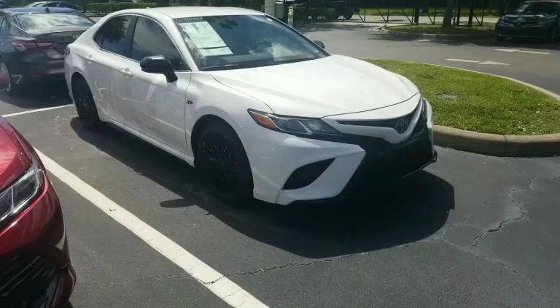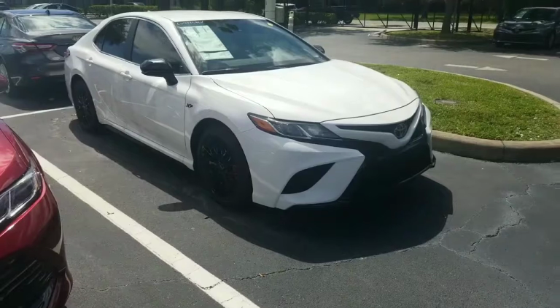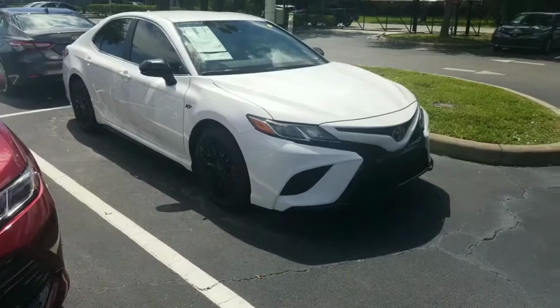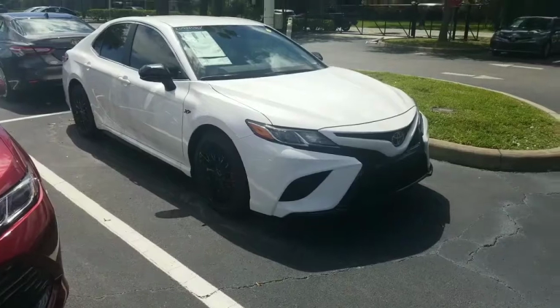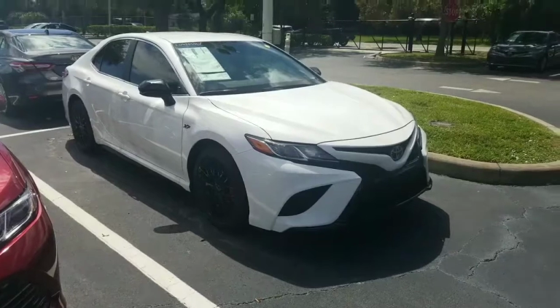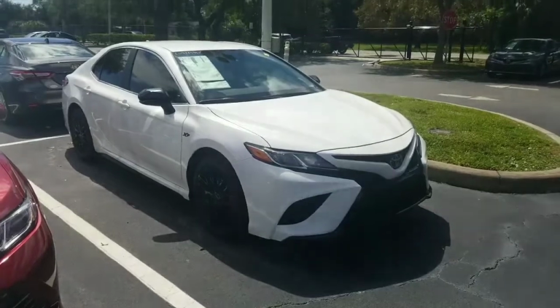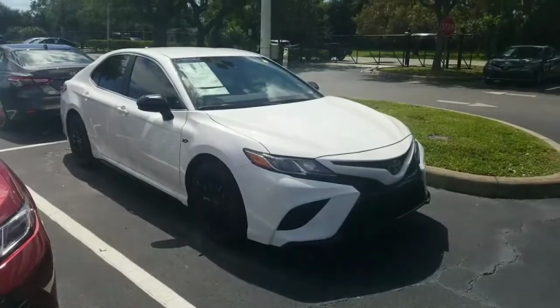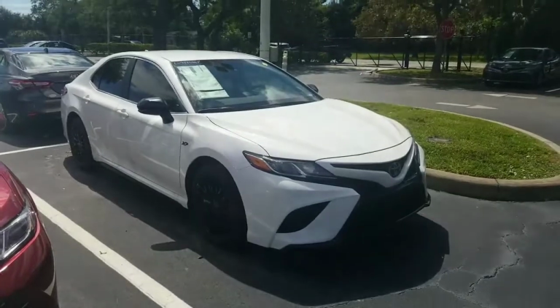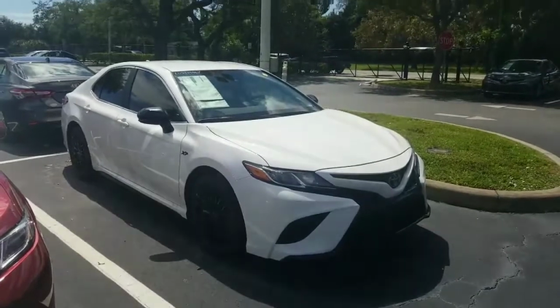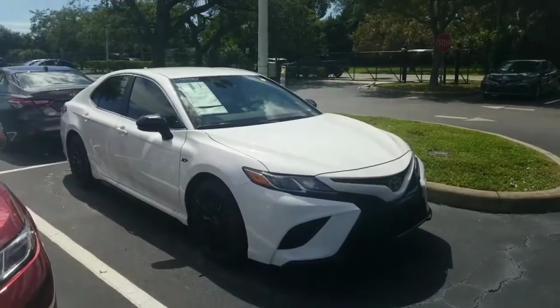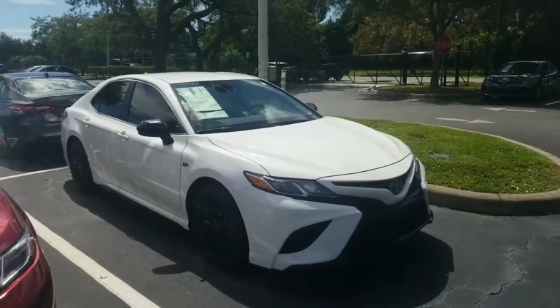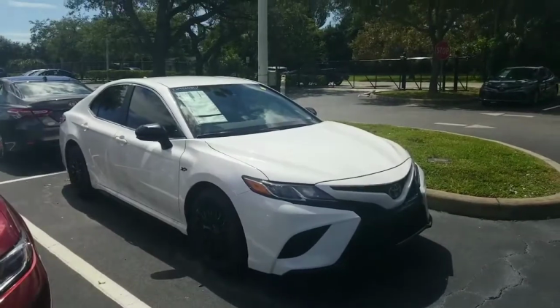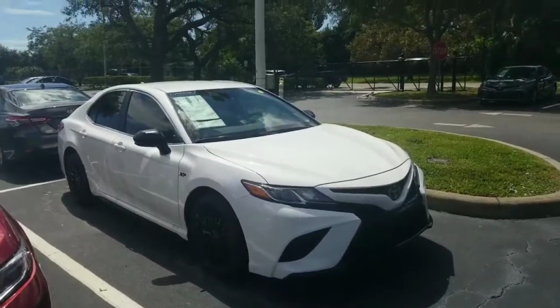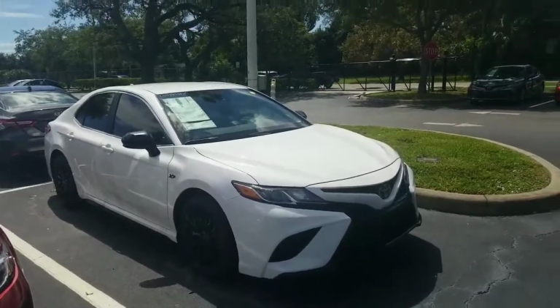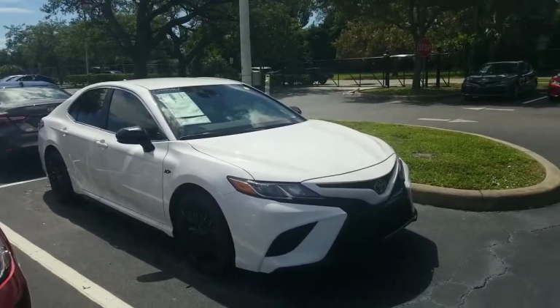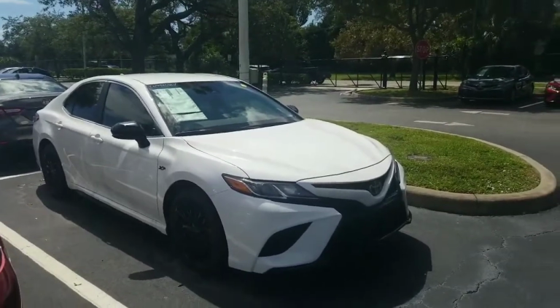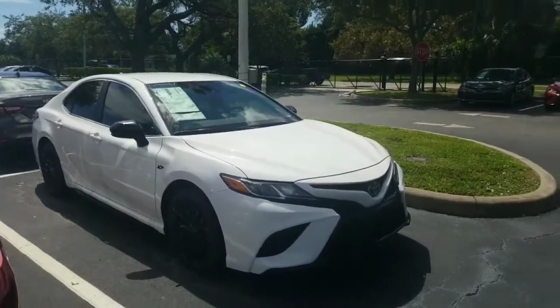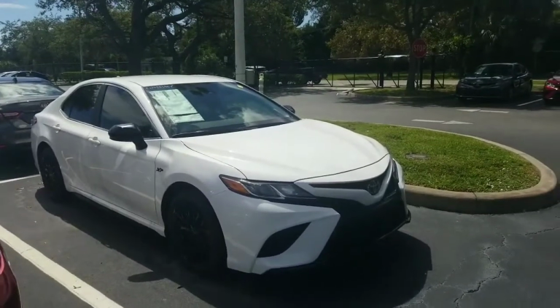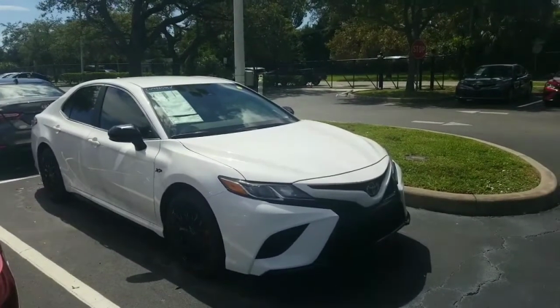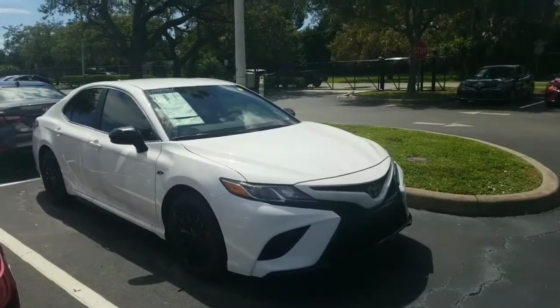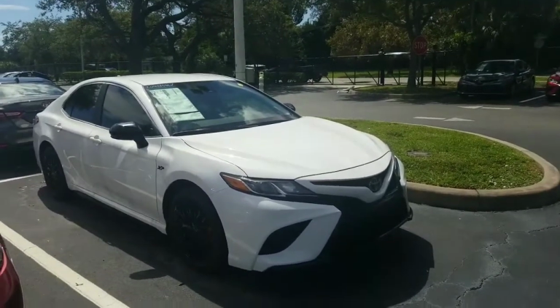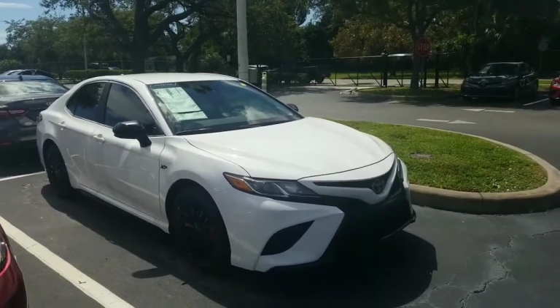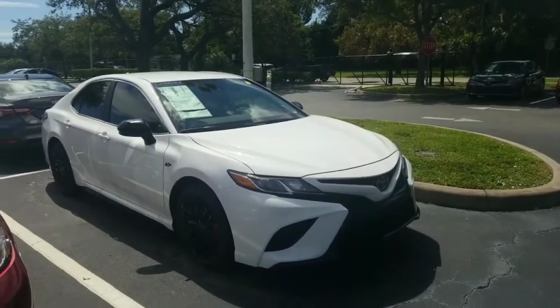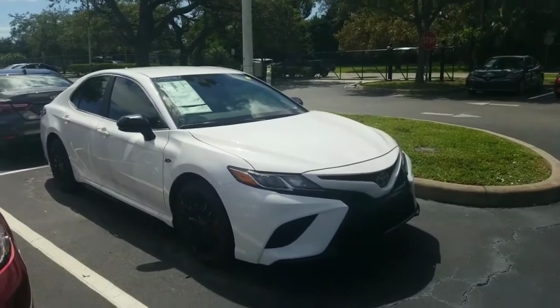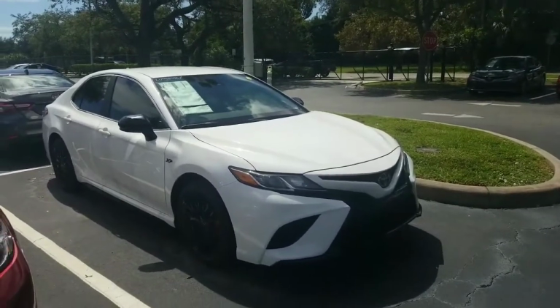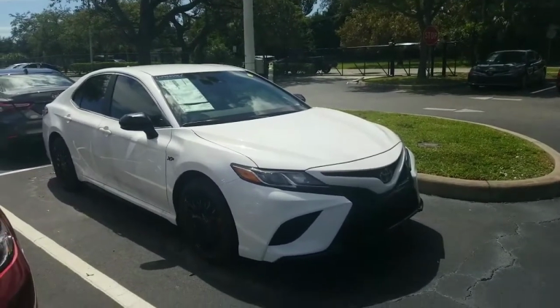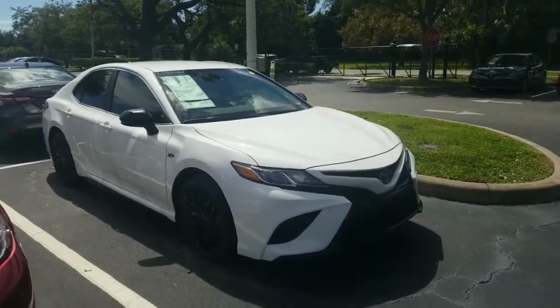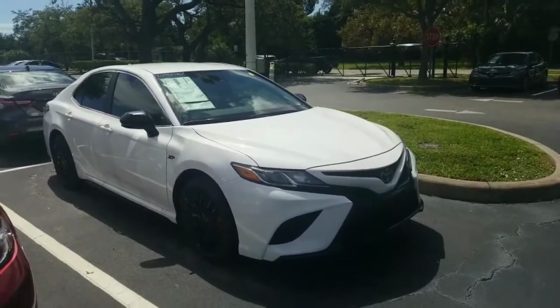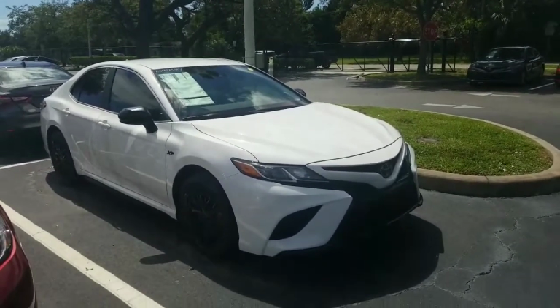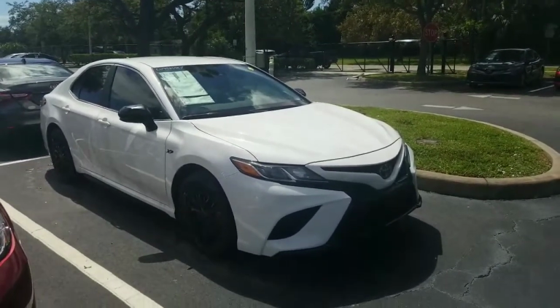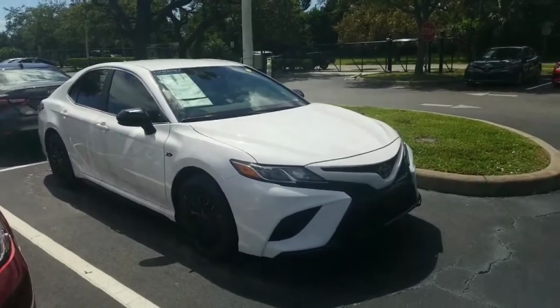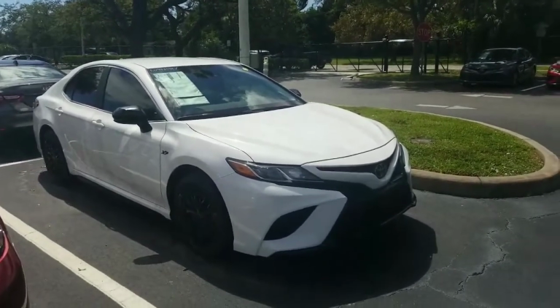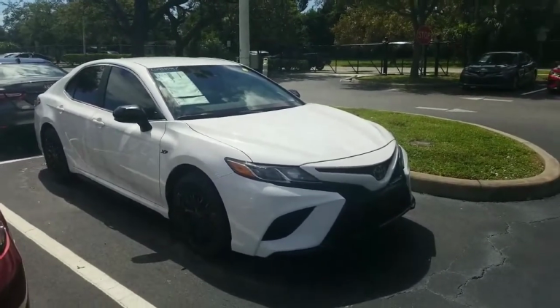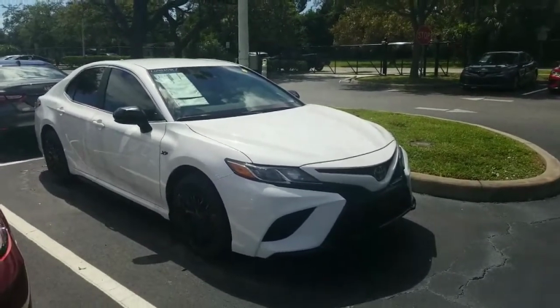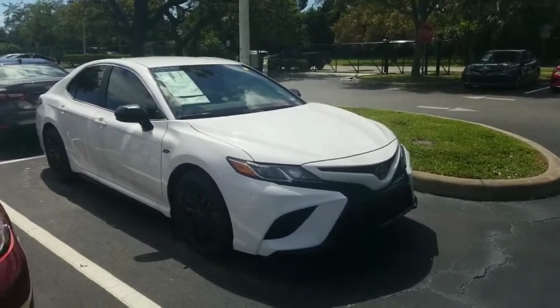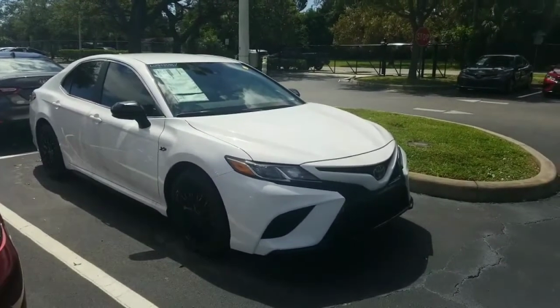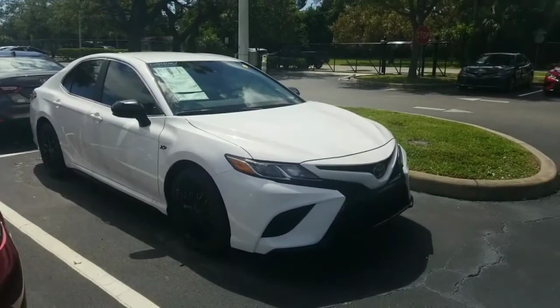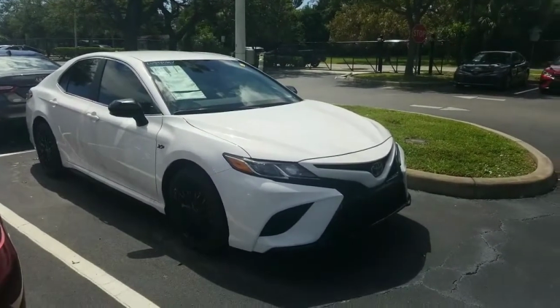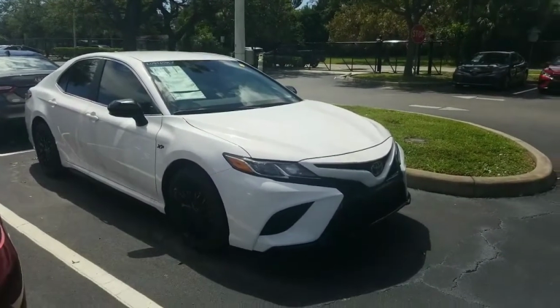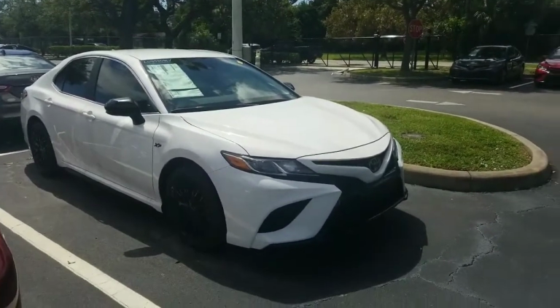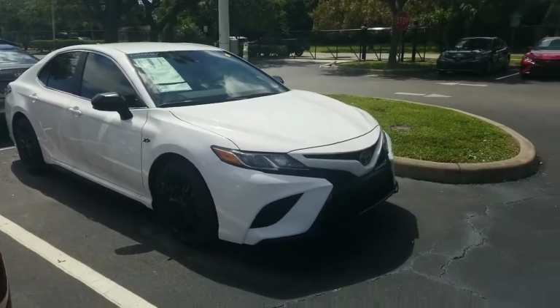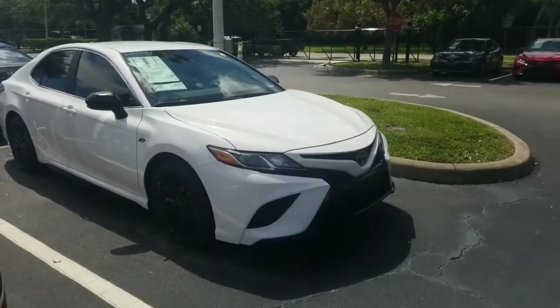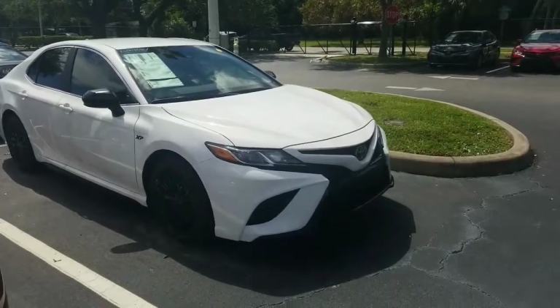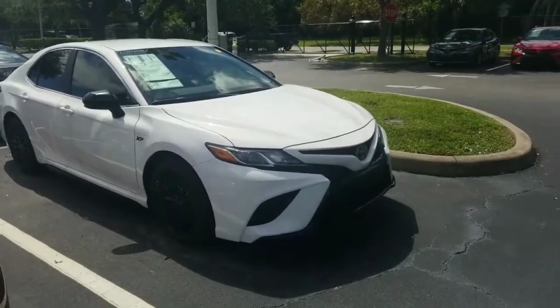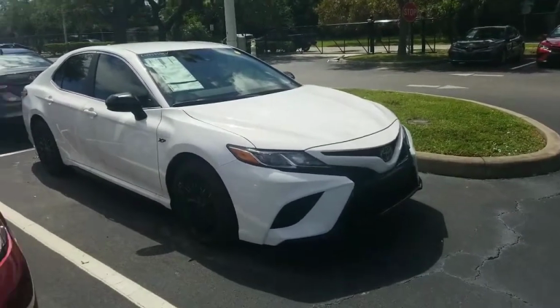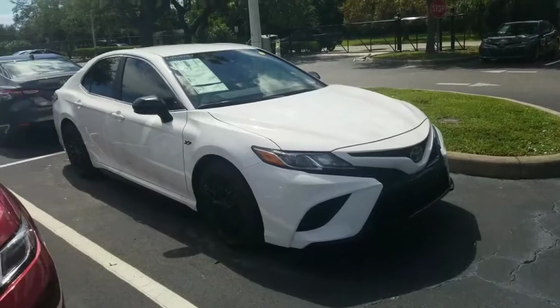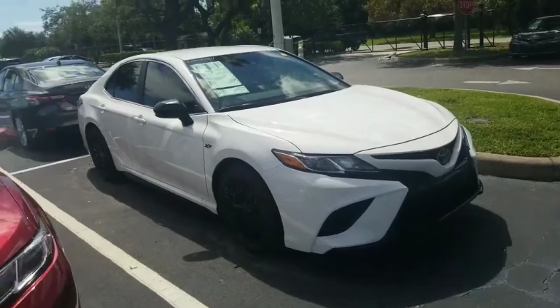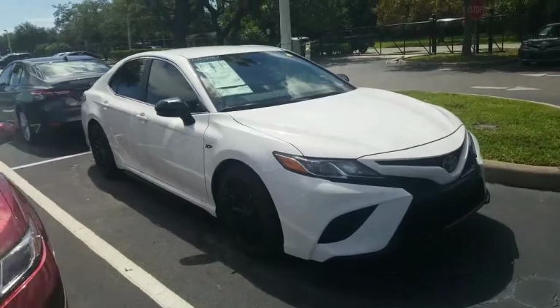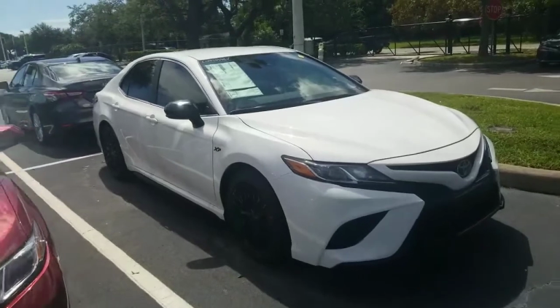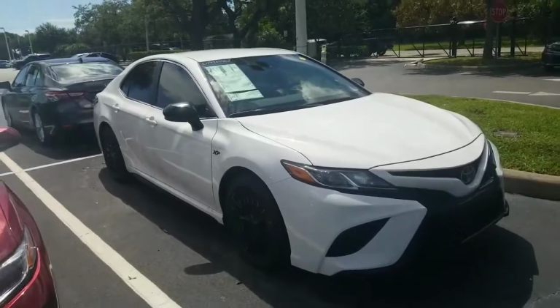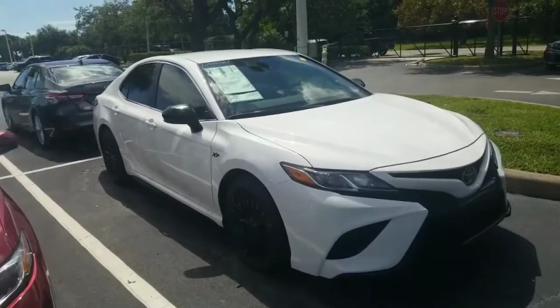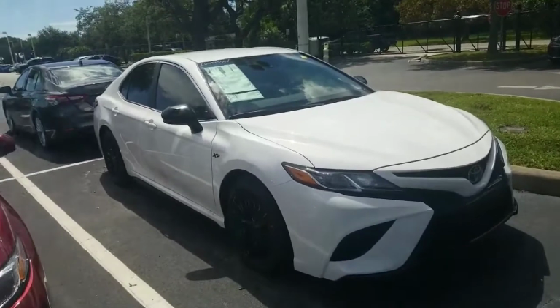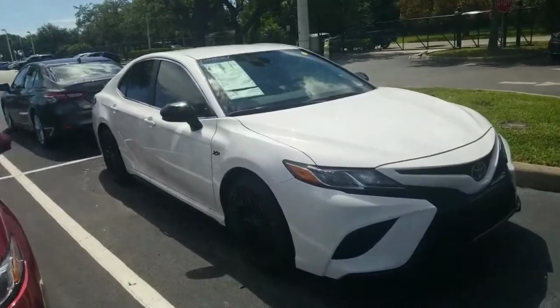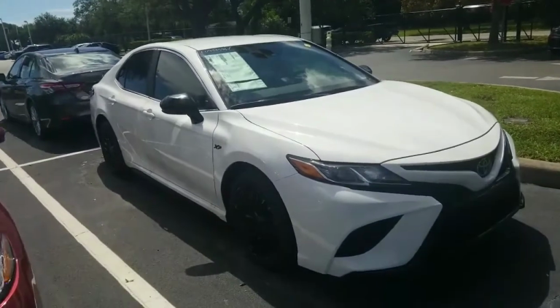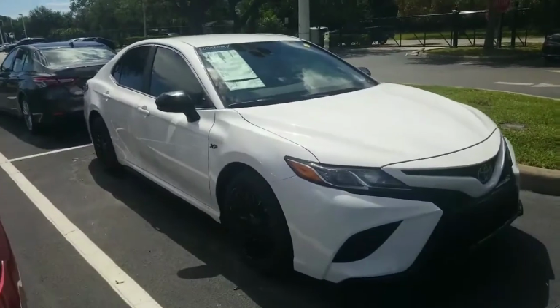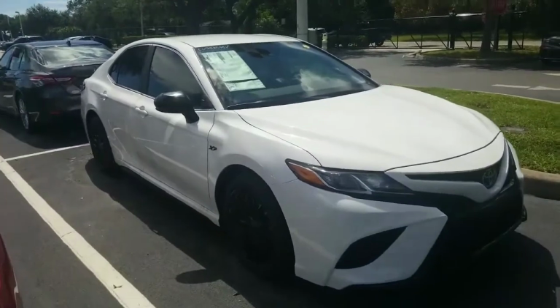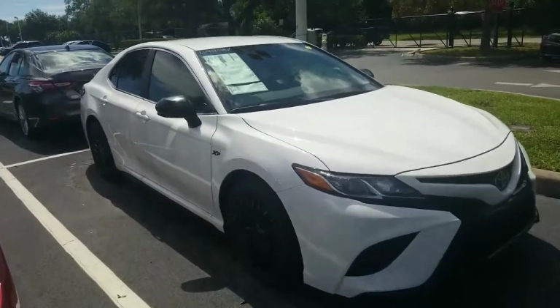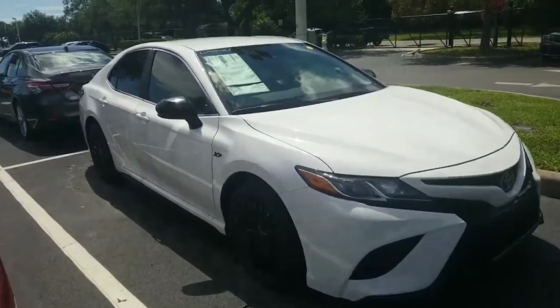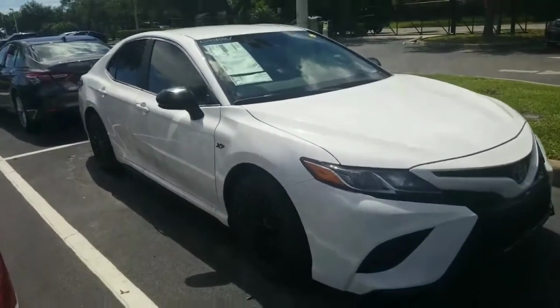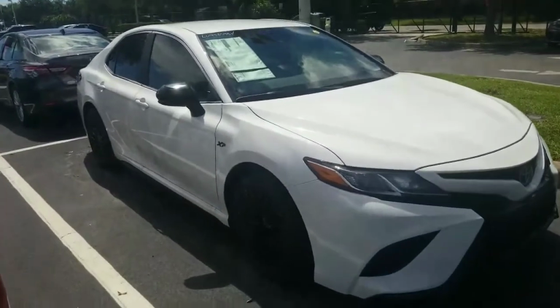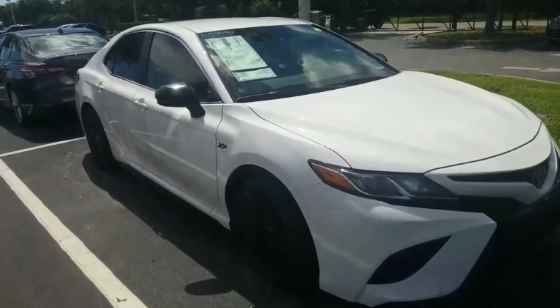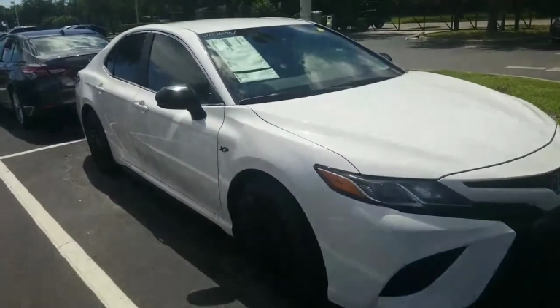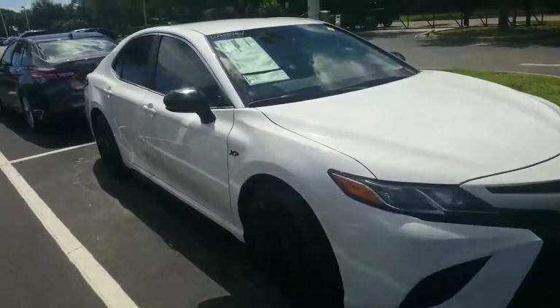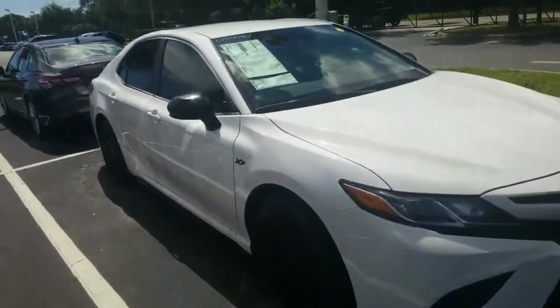Good morning, Crystal. This is Eric over at Toyota of Melbourne, and I wanted to just highlight the white XP Camry that you inquired about.